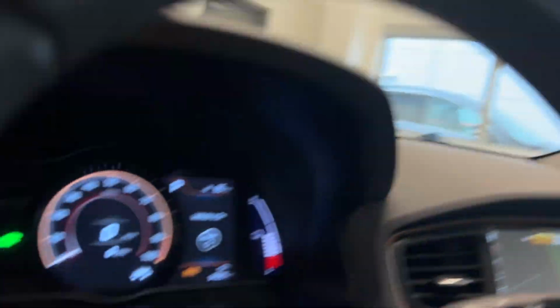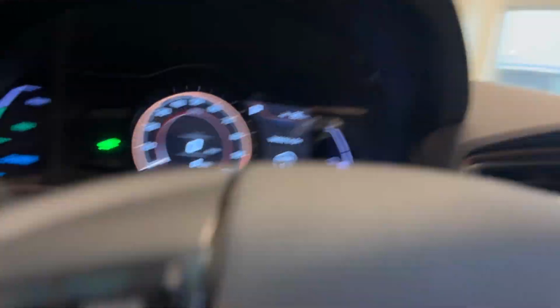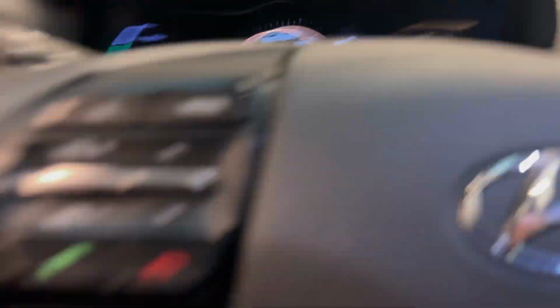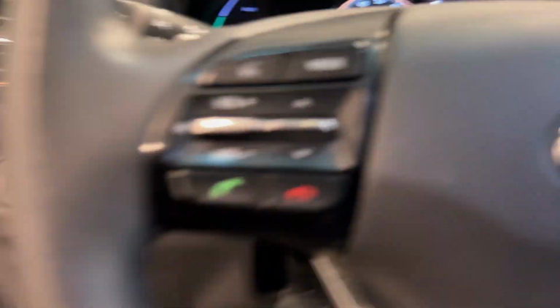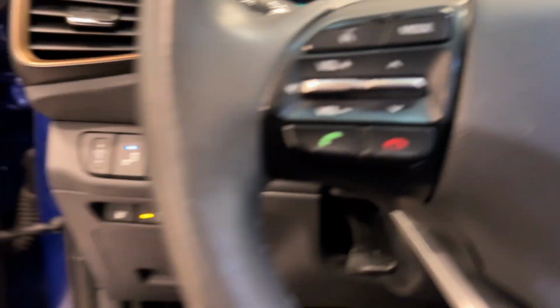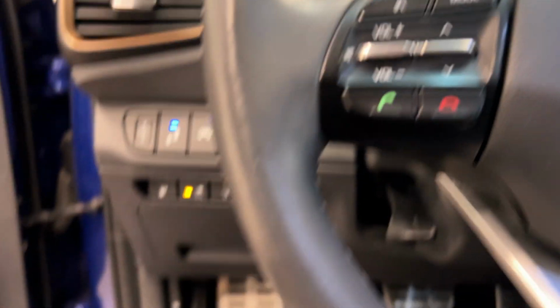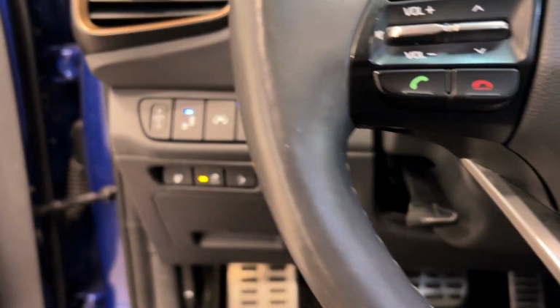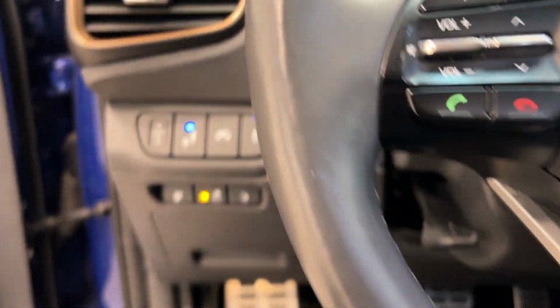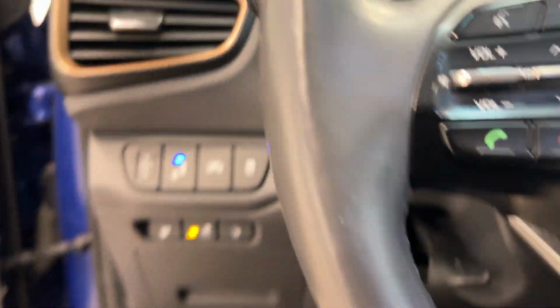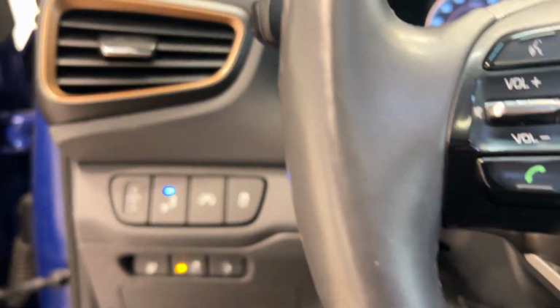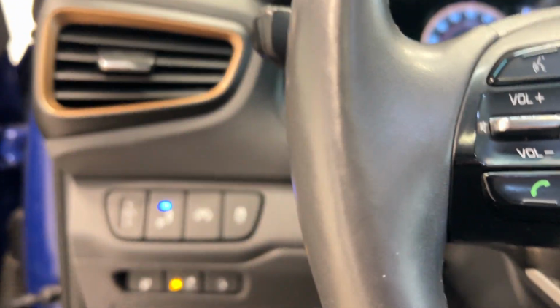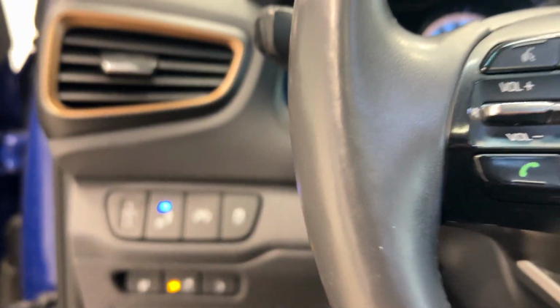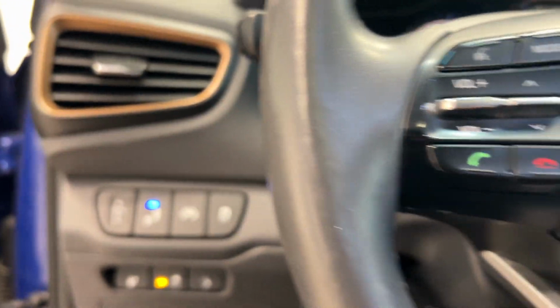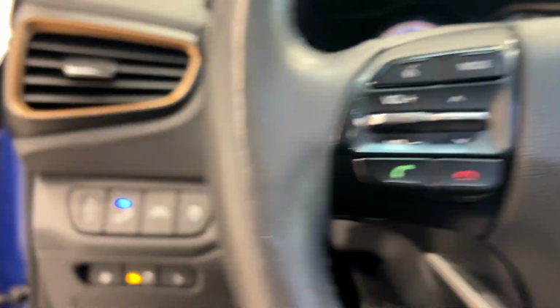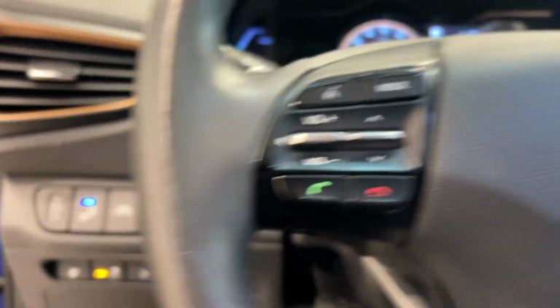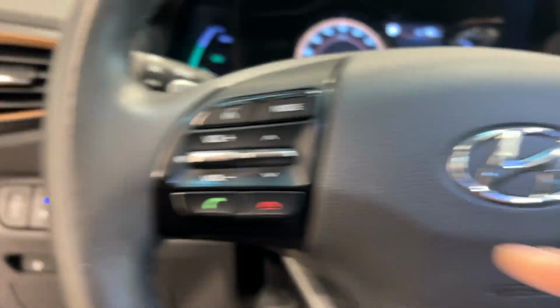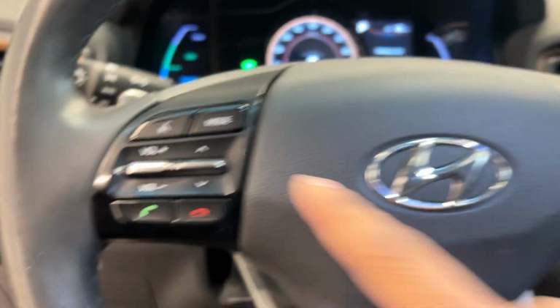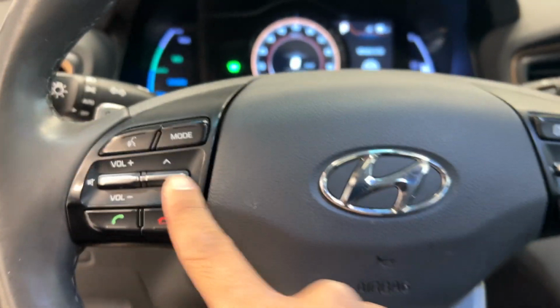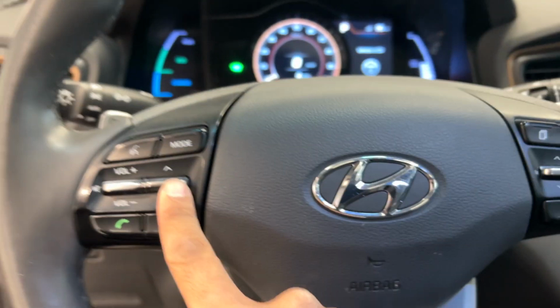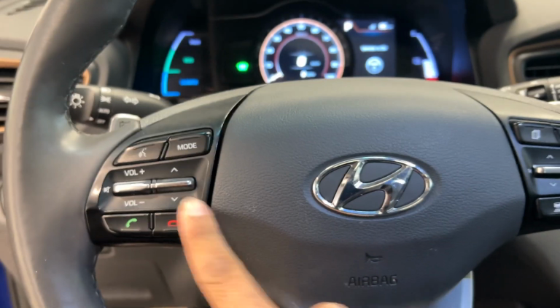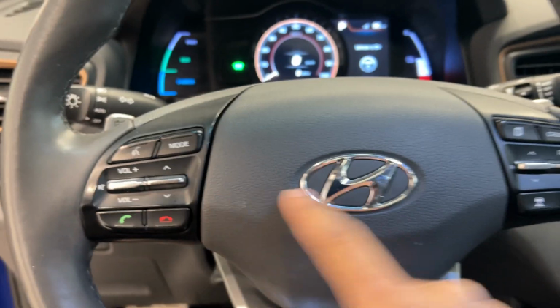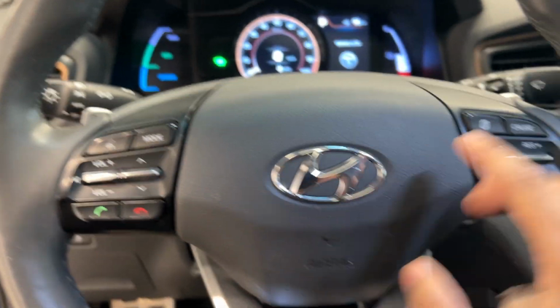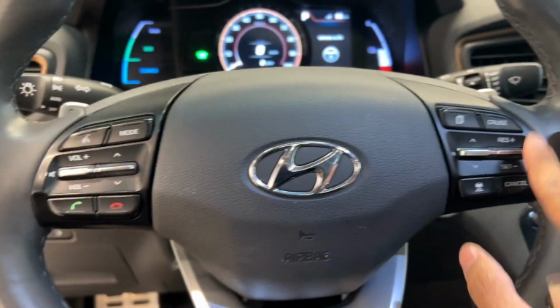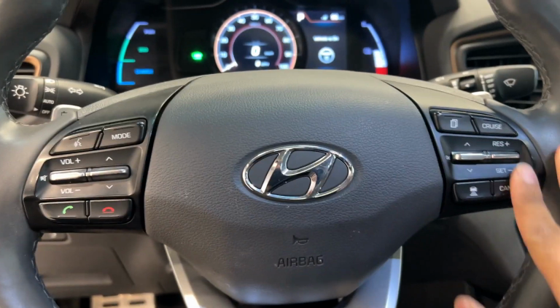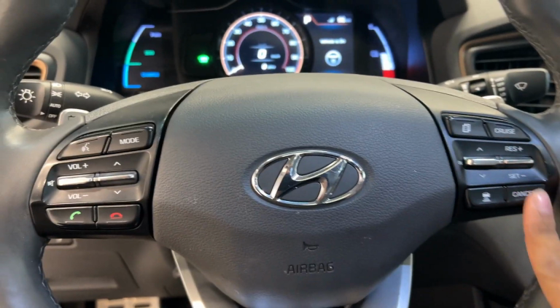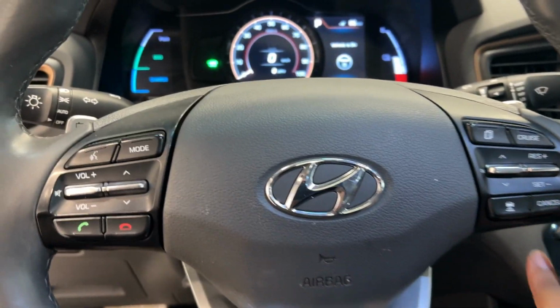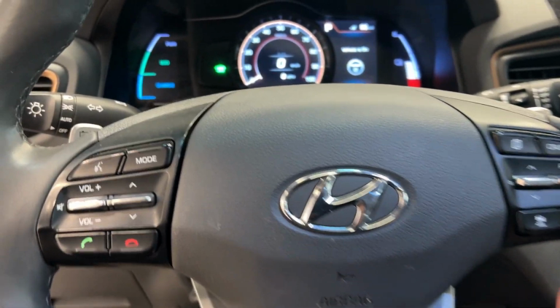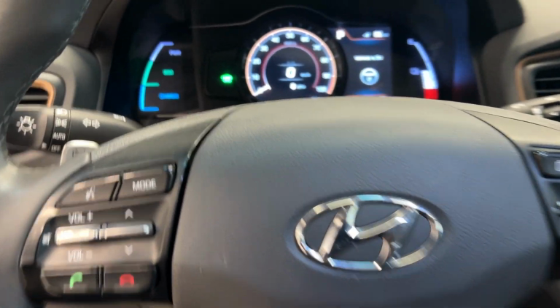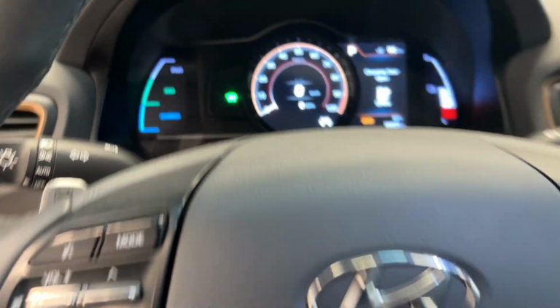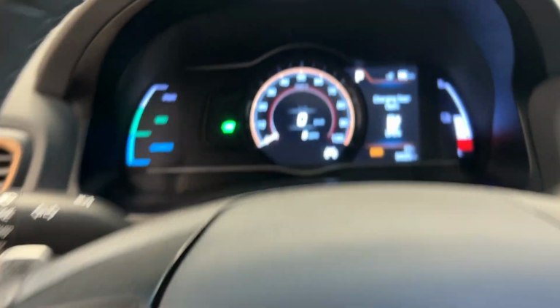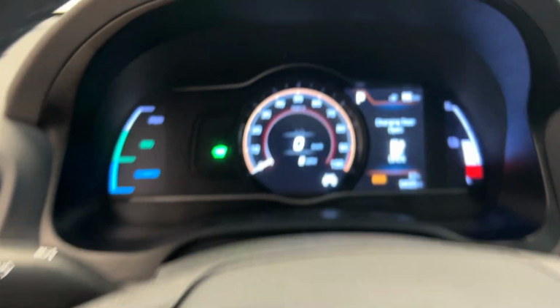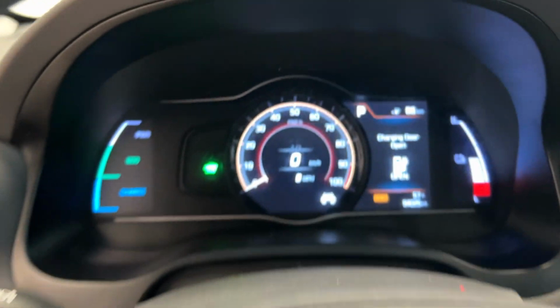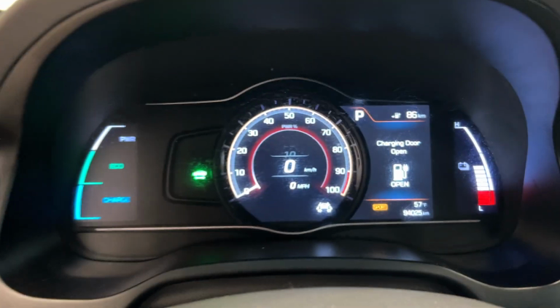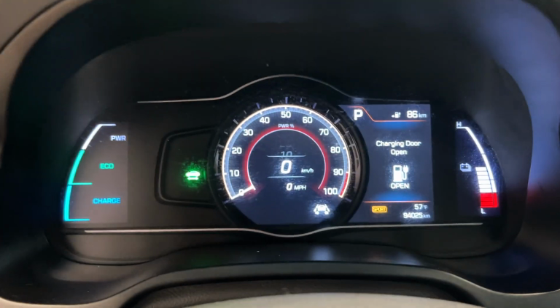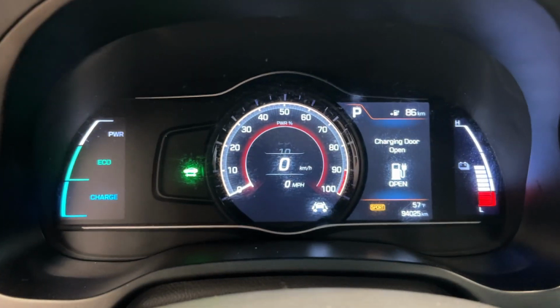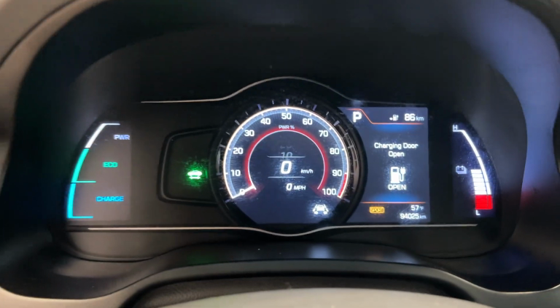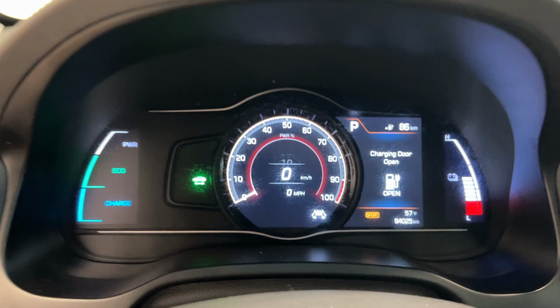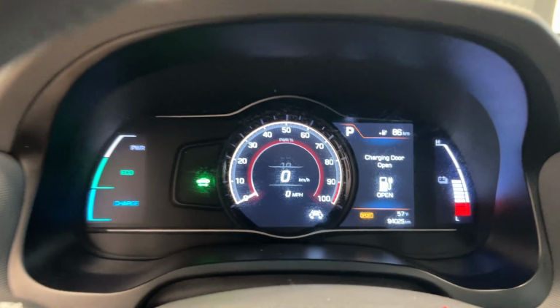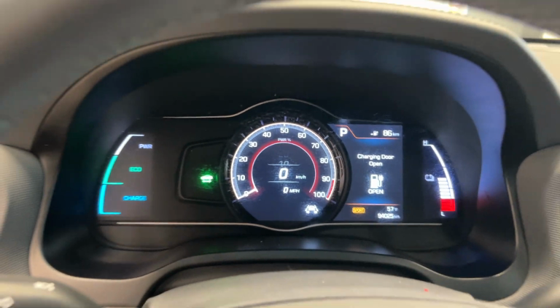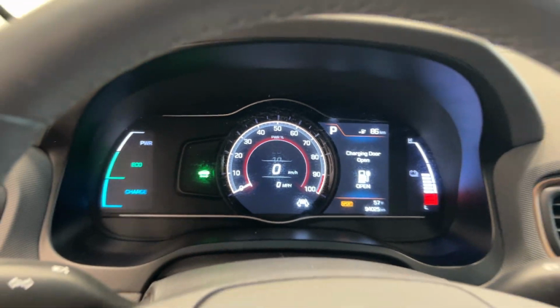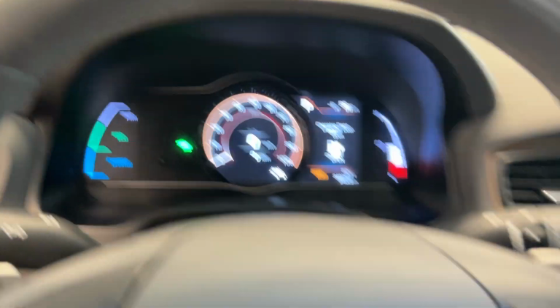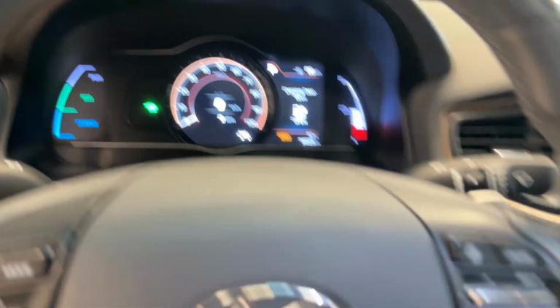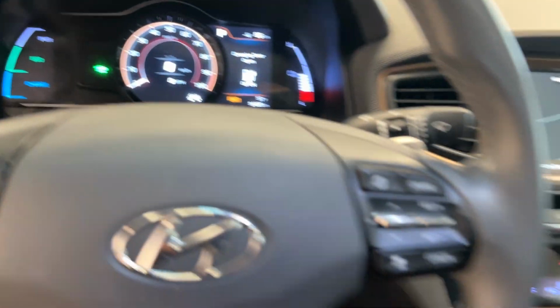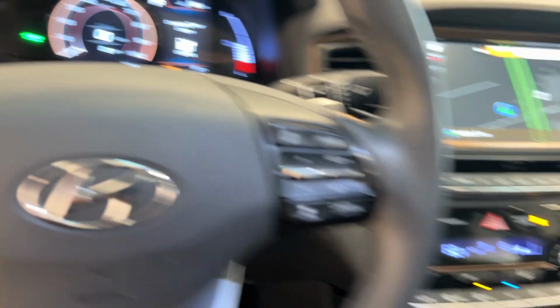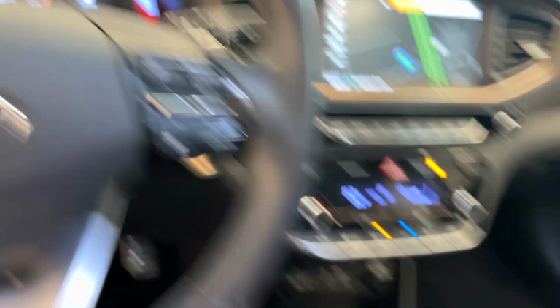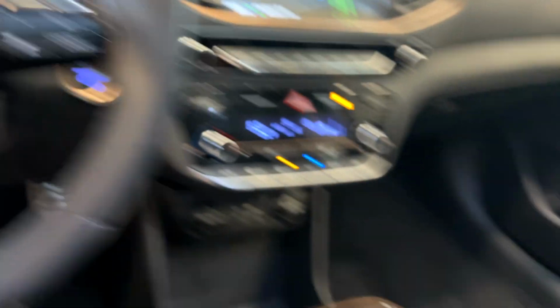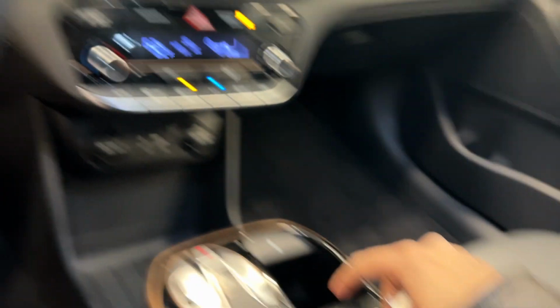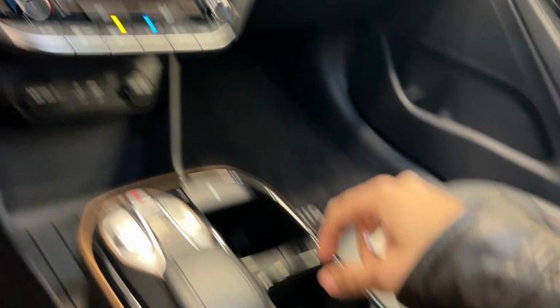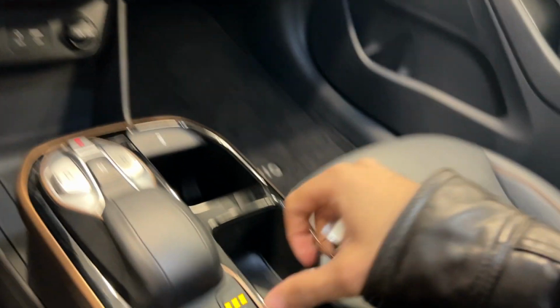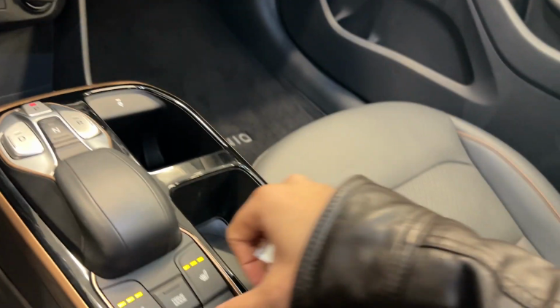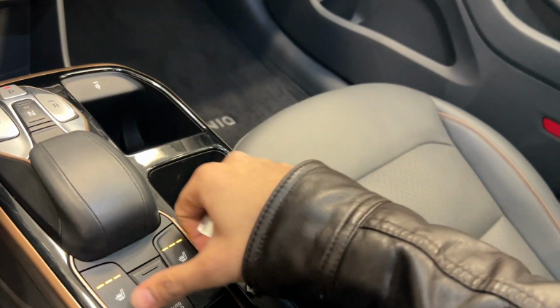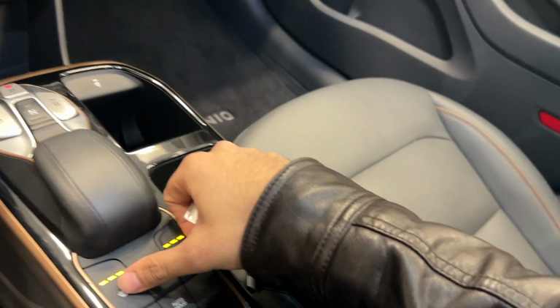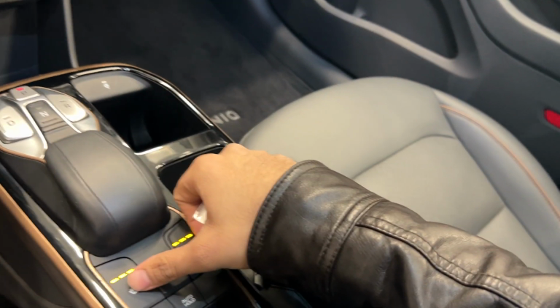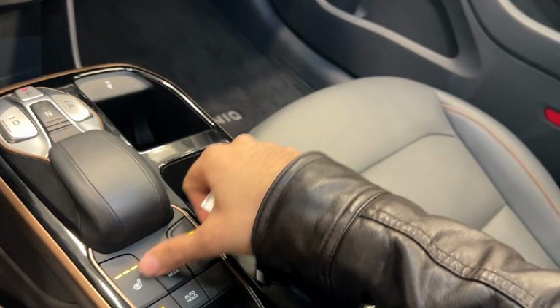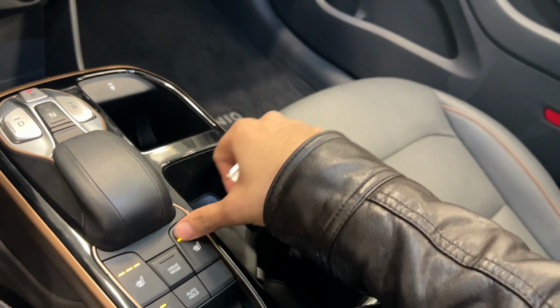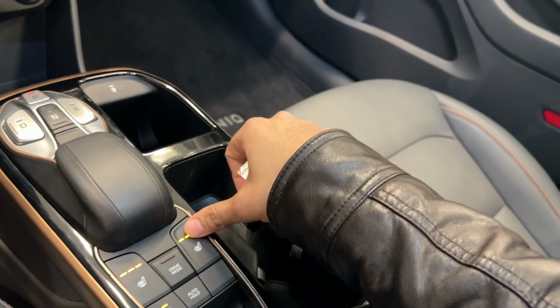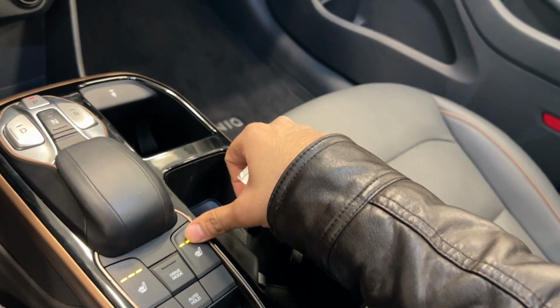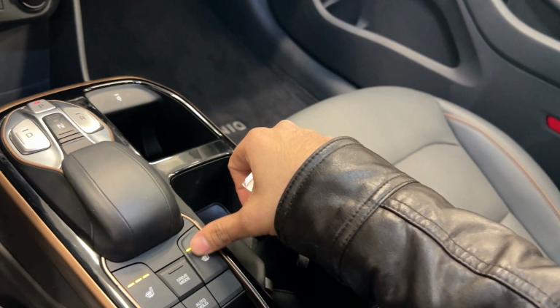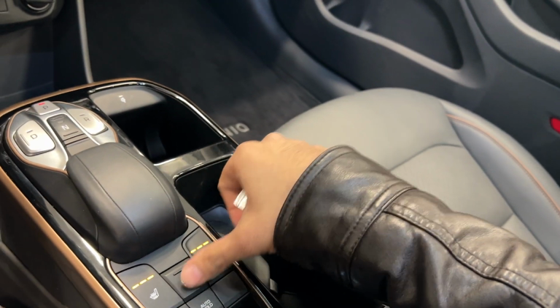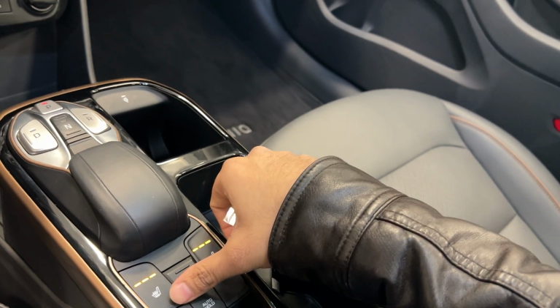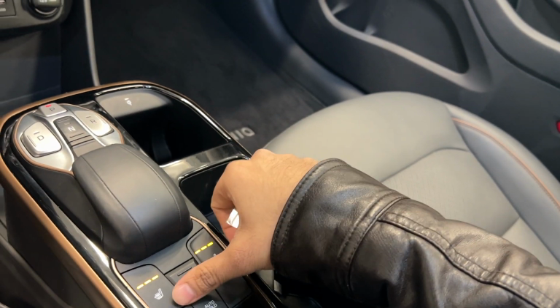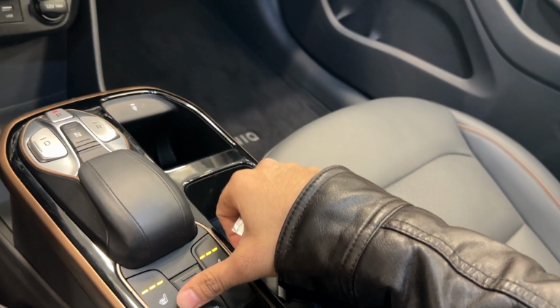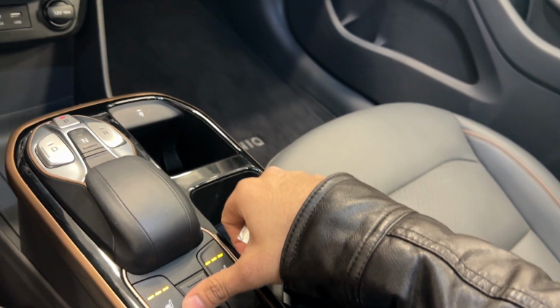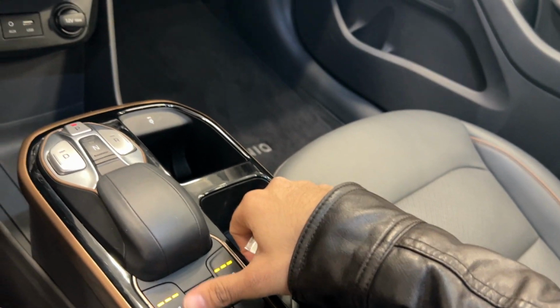We have blind spot monitoring, cruise control, and Bluetooth. It has 94,000 kilometers. Heated seats for the driver and passenger.